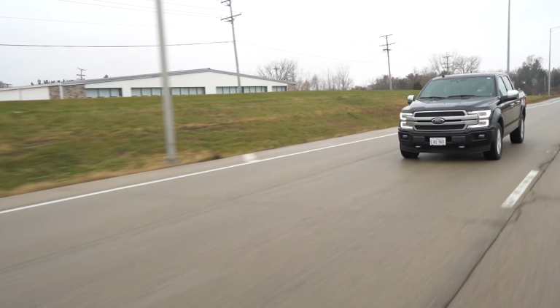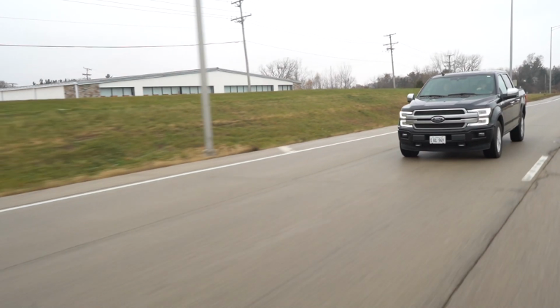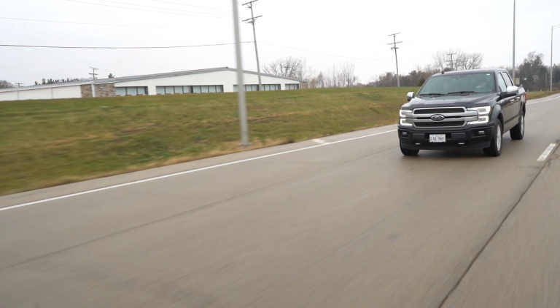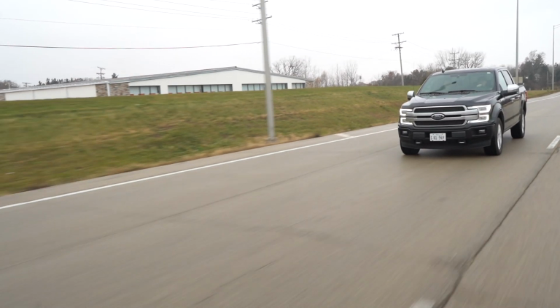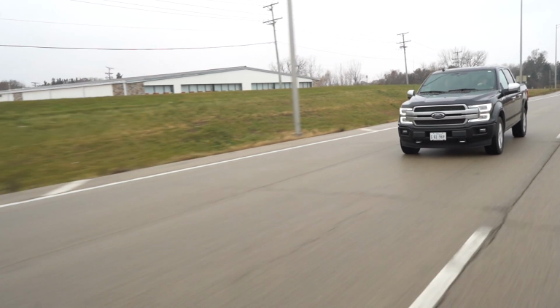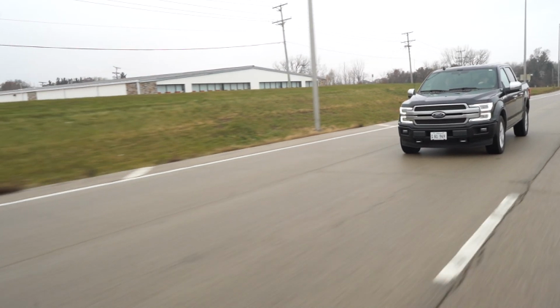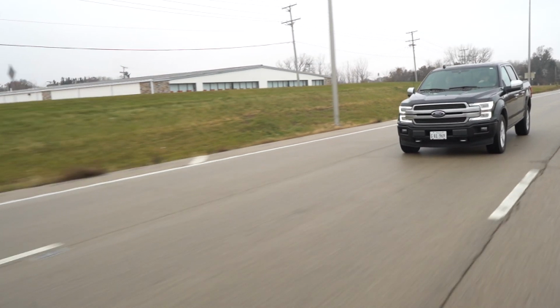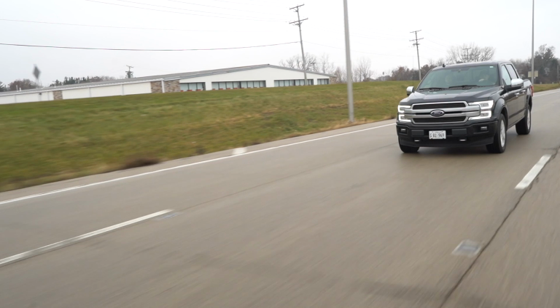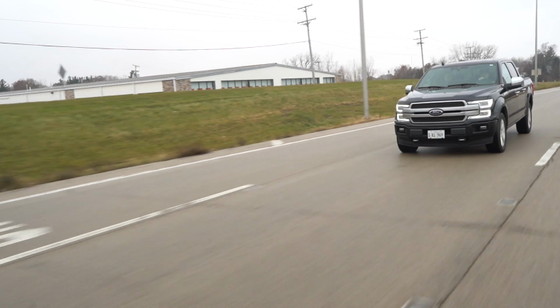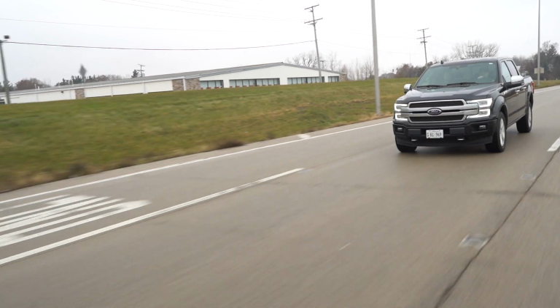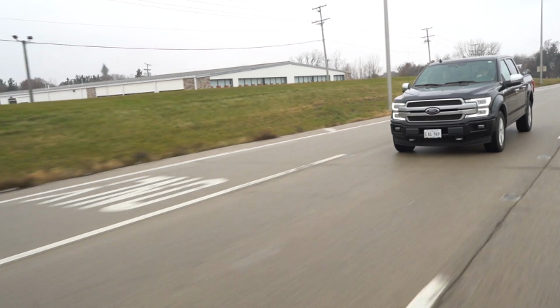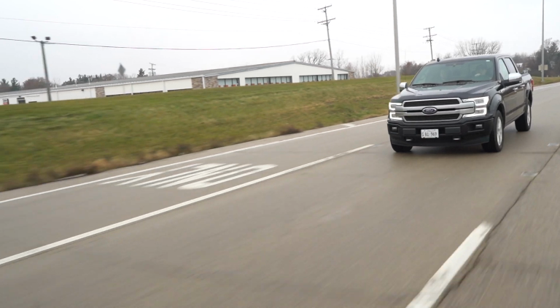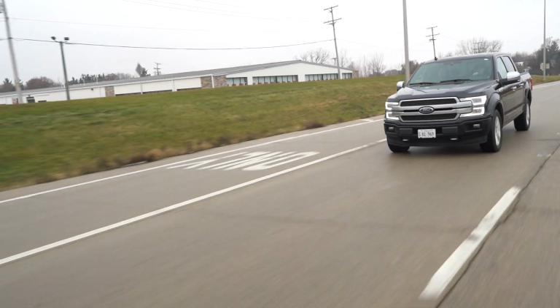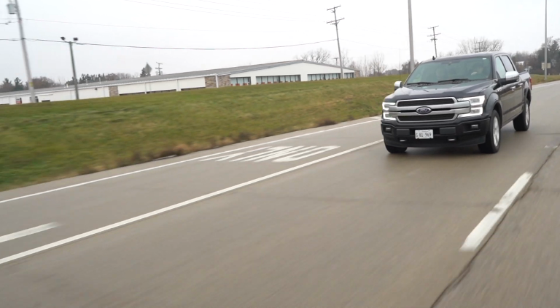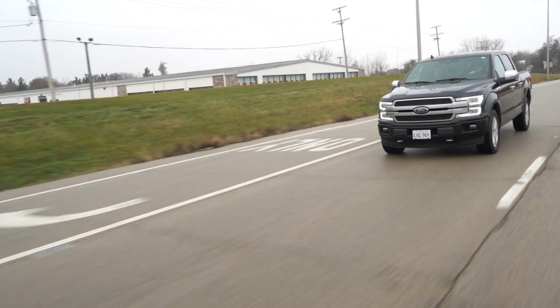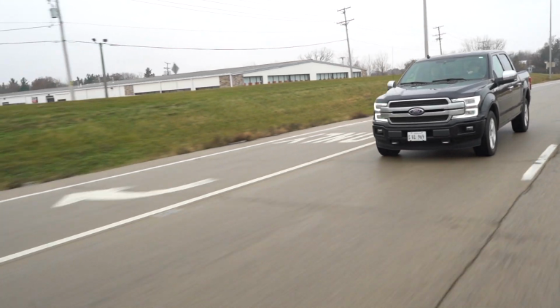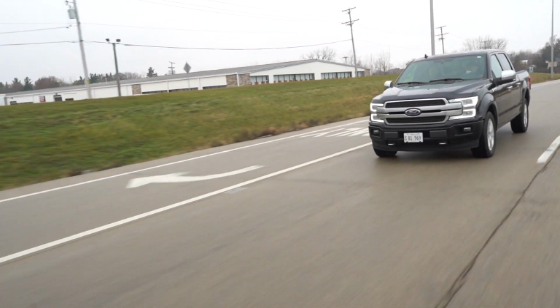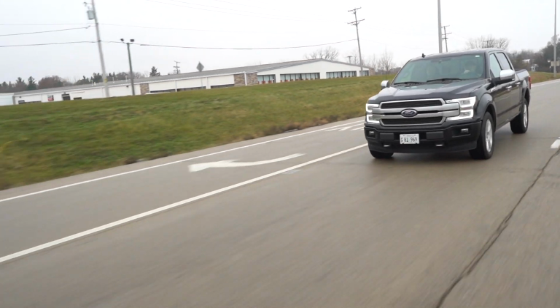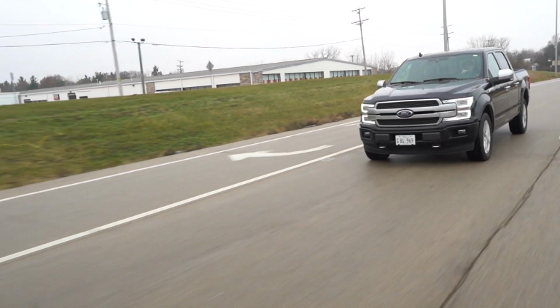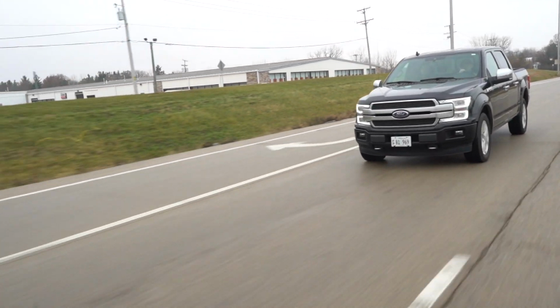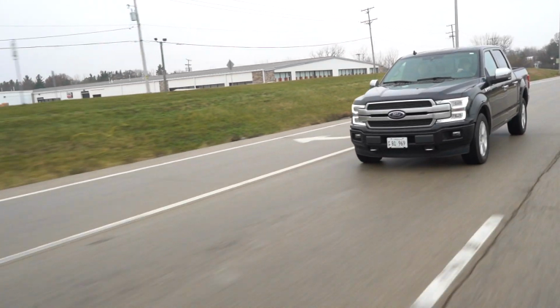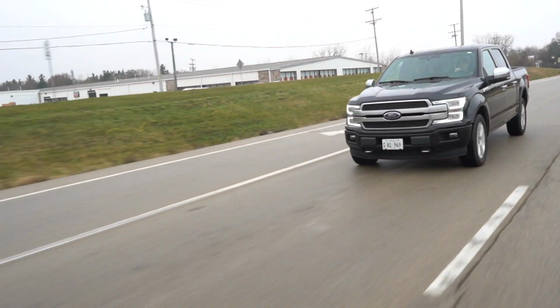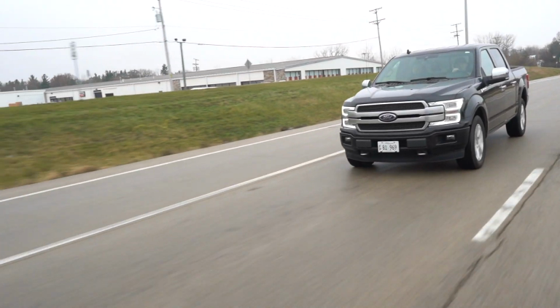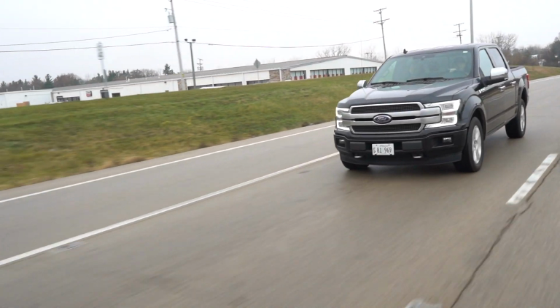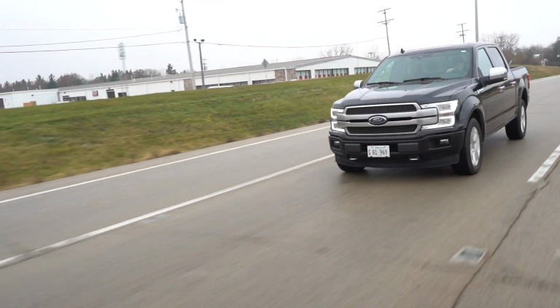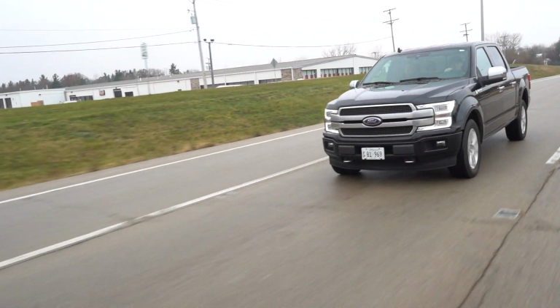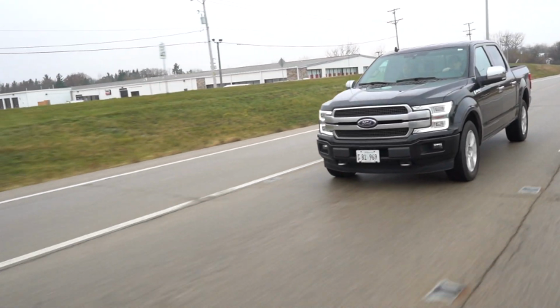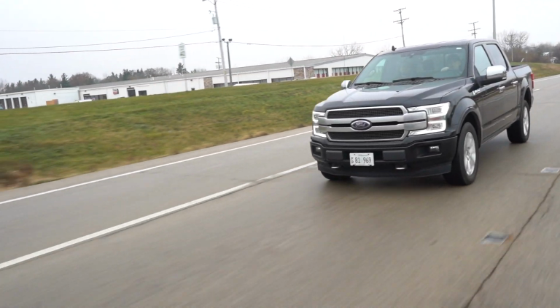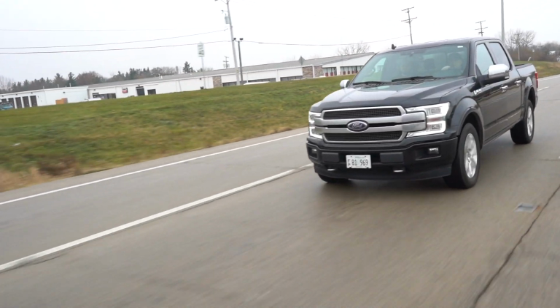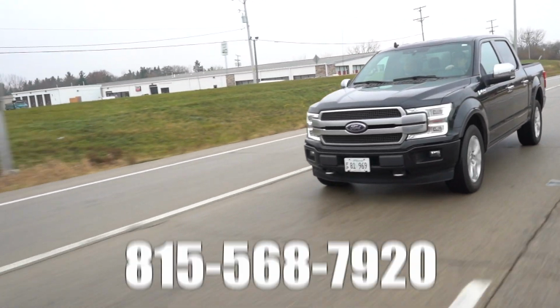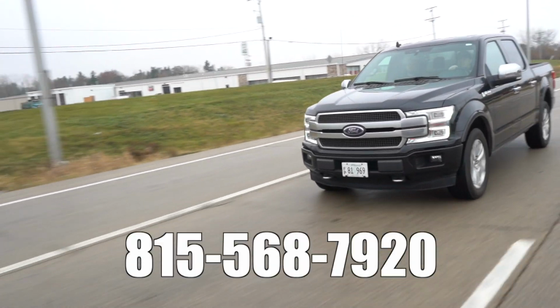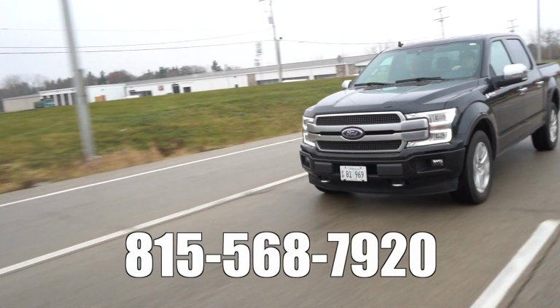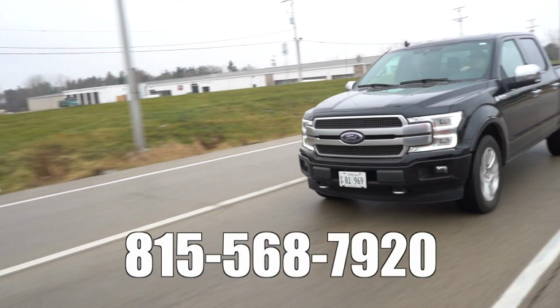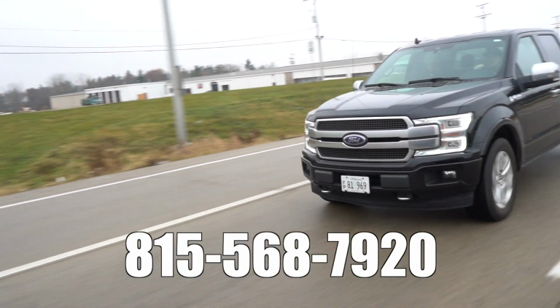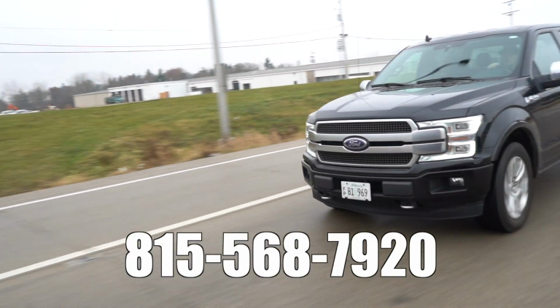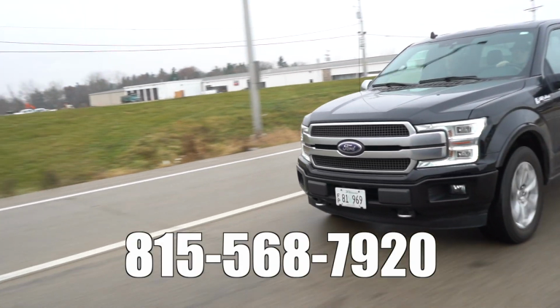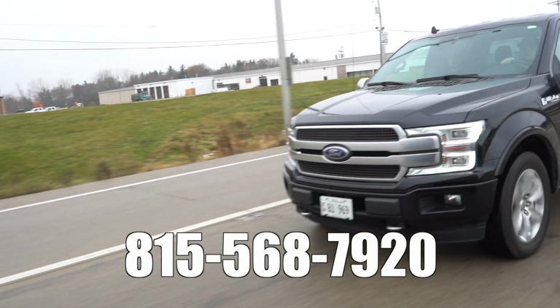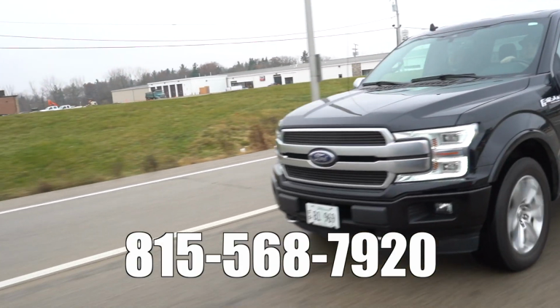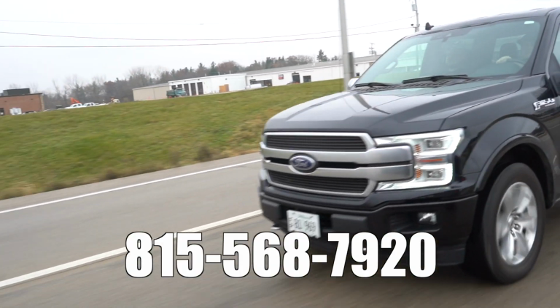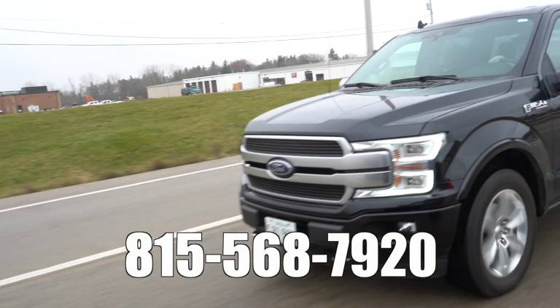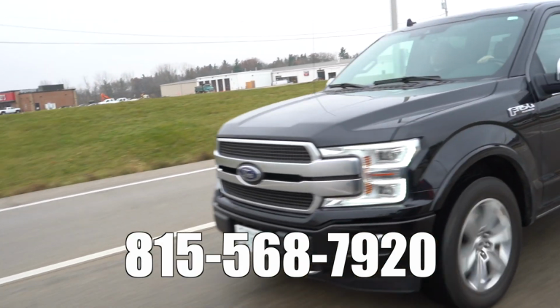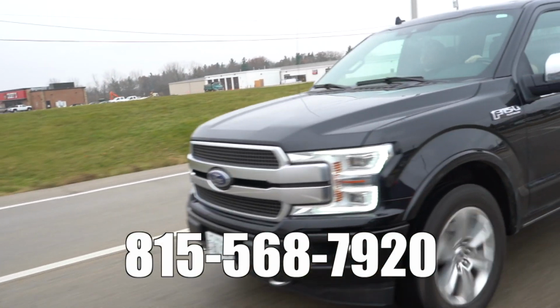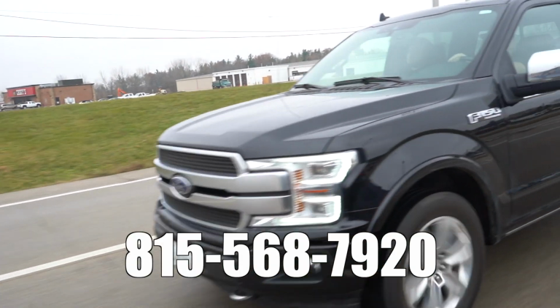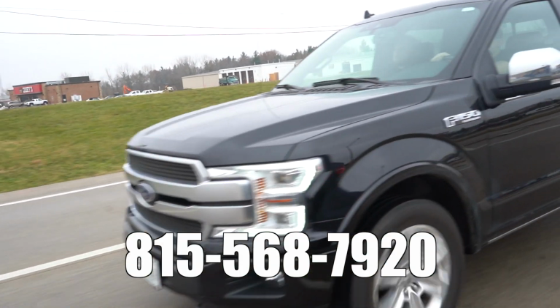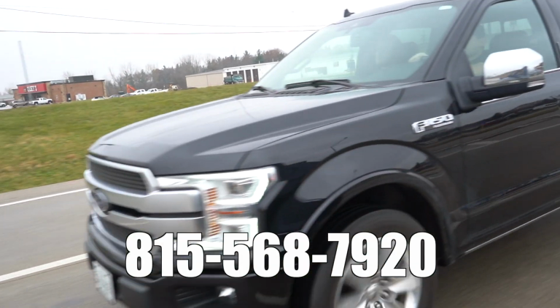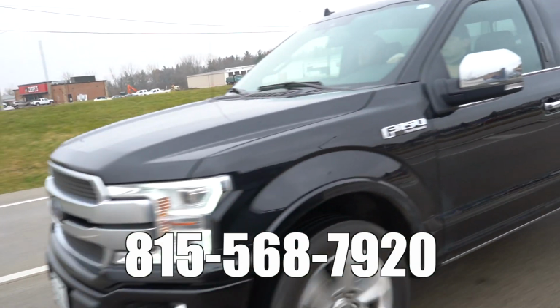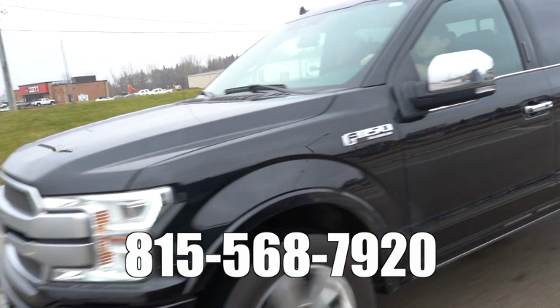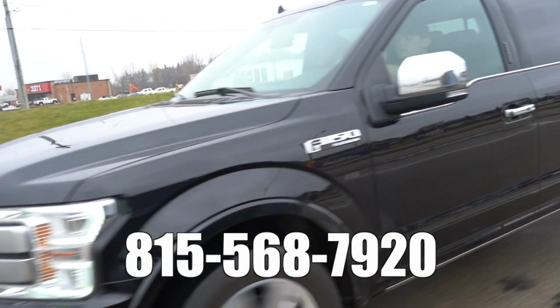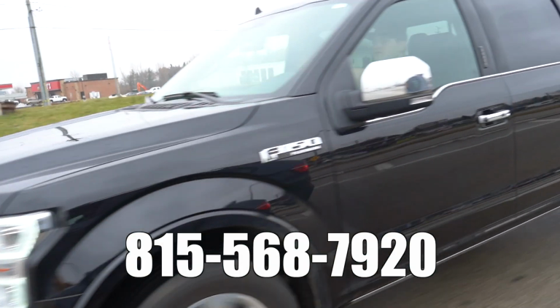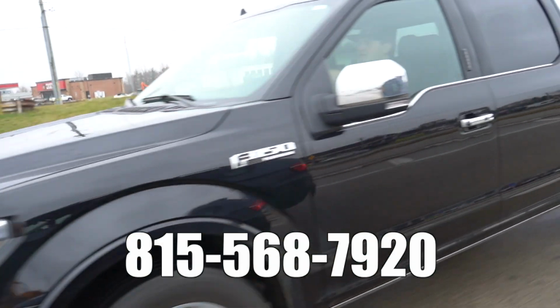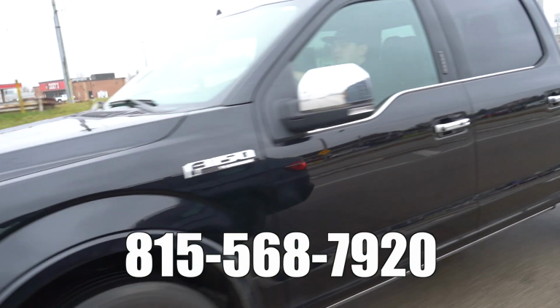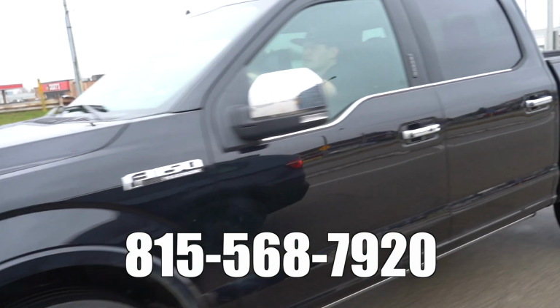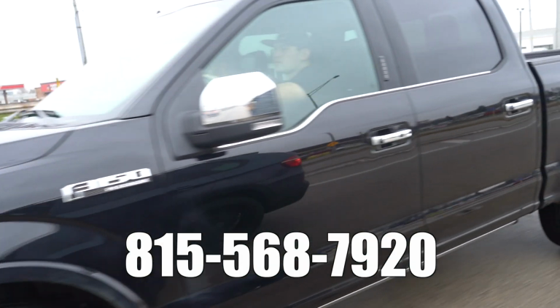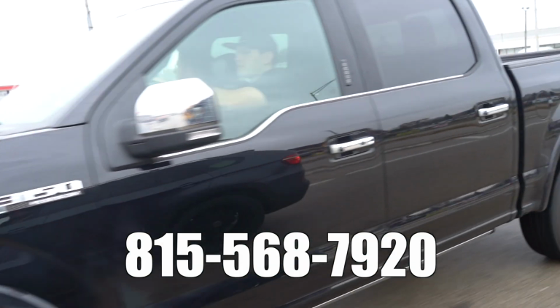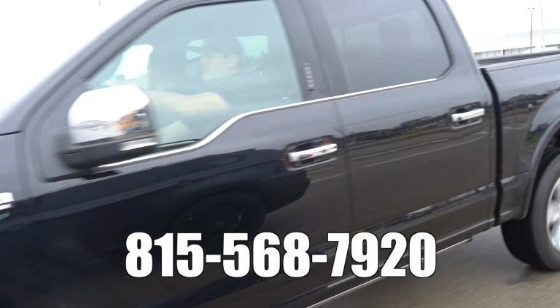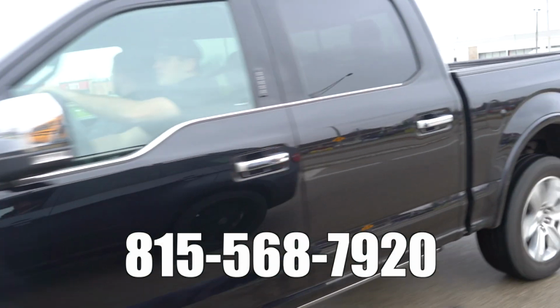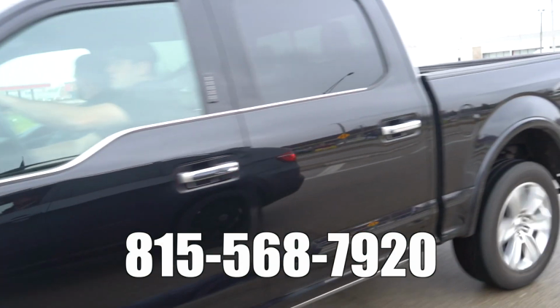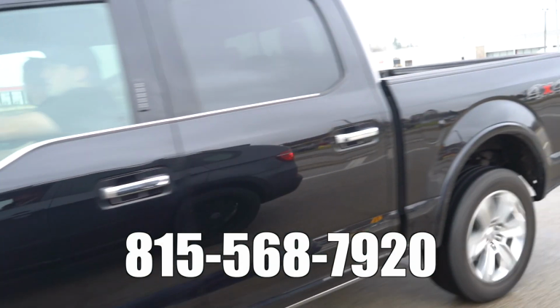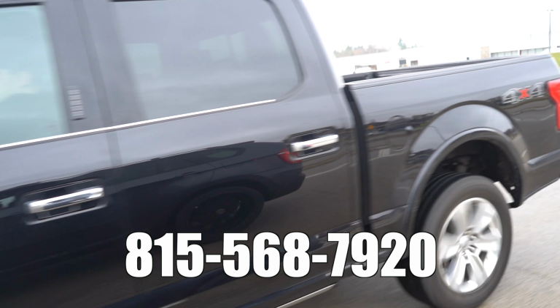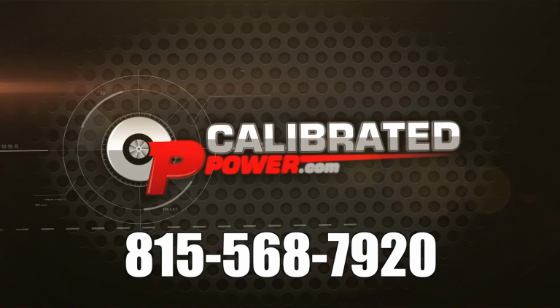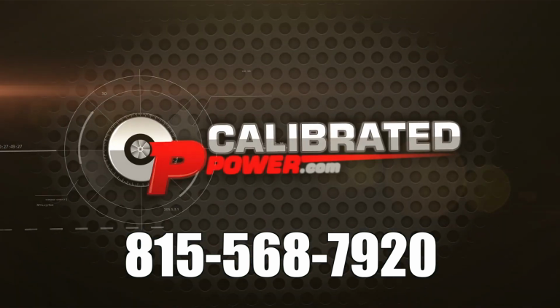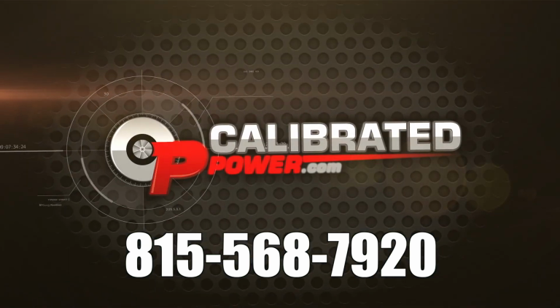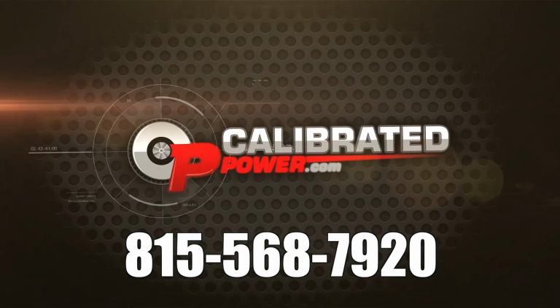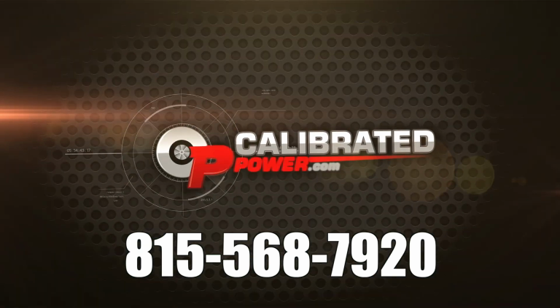I'm Nick Pregnance for calibratedpower.com. Give us a buzz at 815-568-7920 or check out duramaxtuner.com.